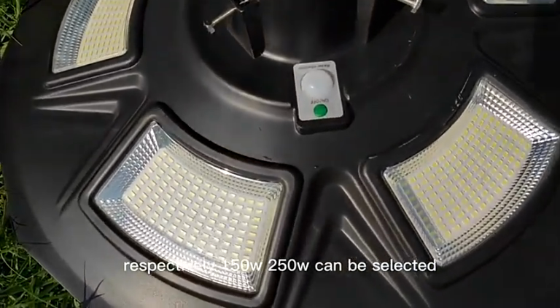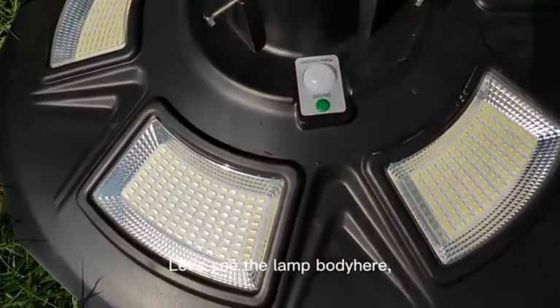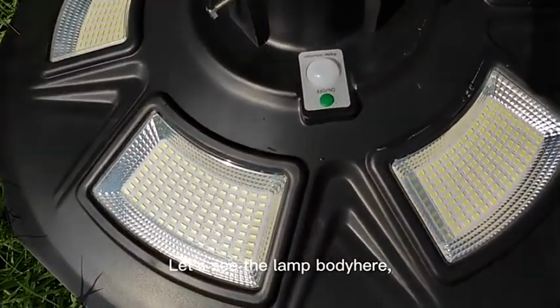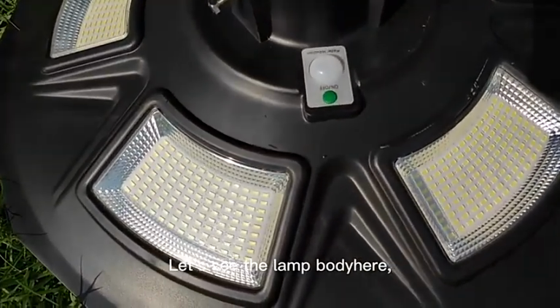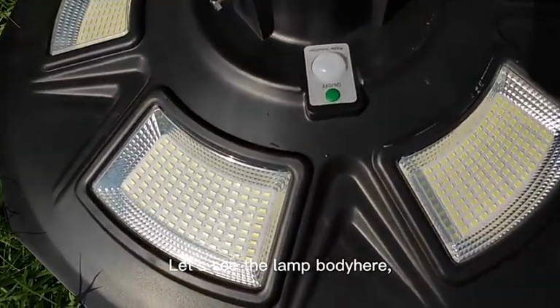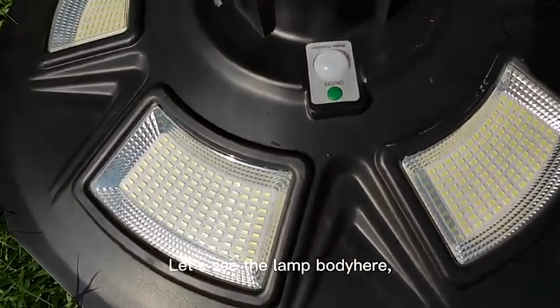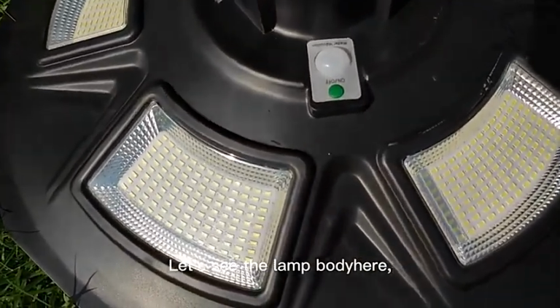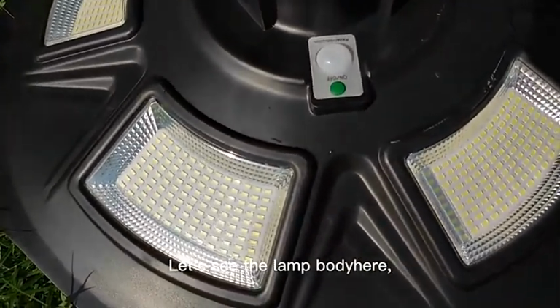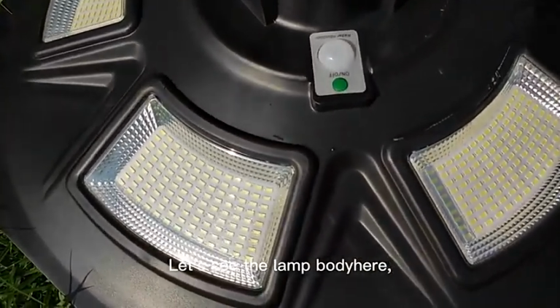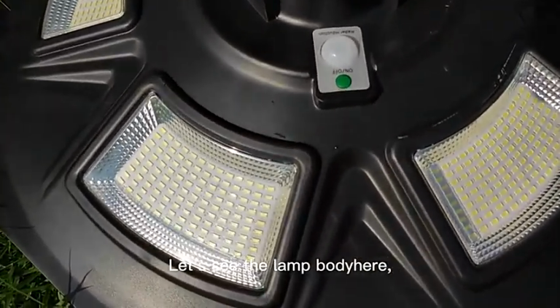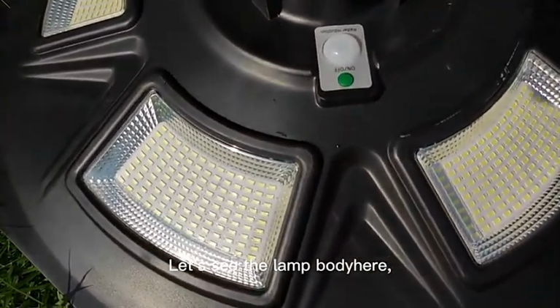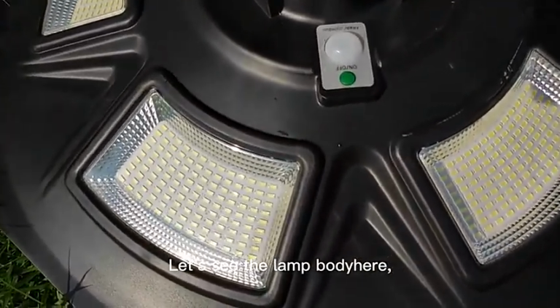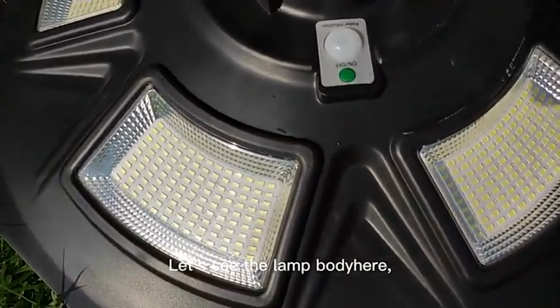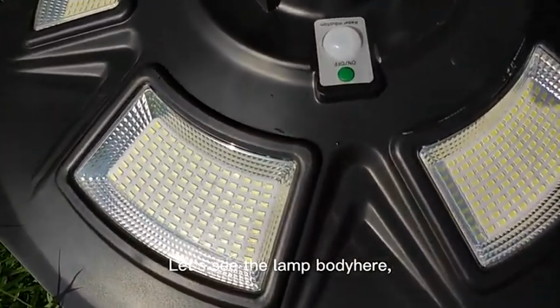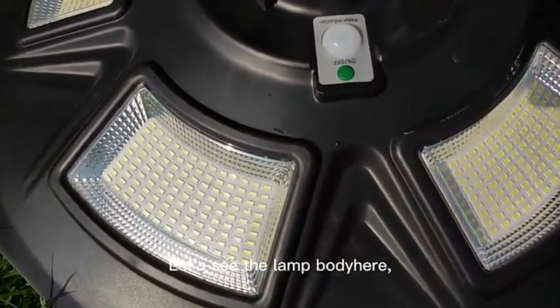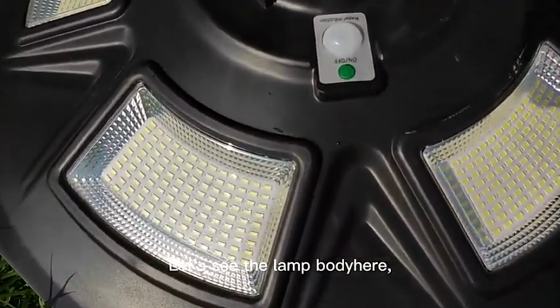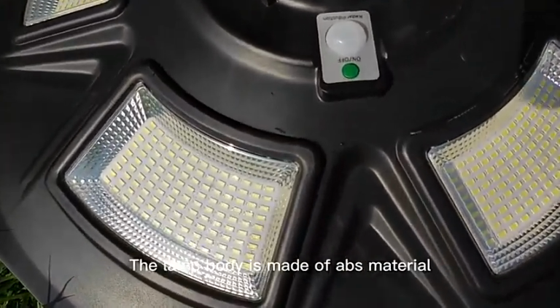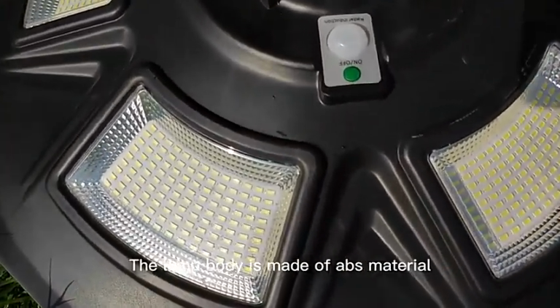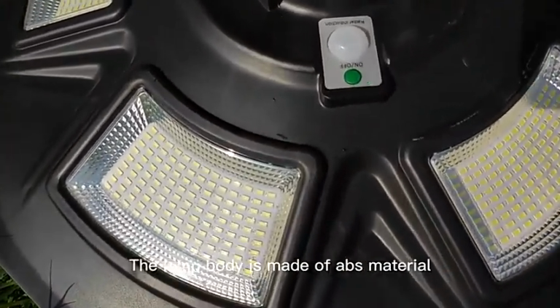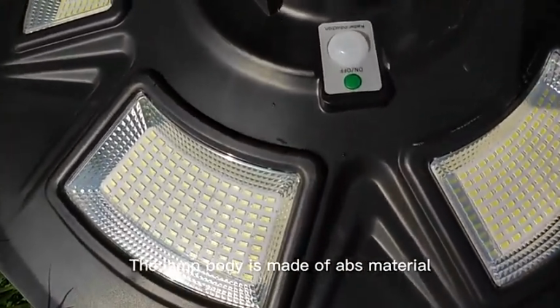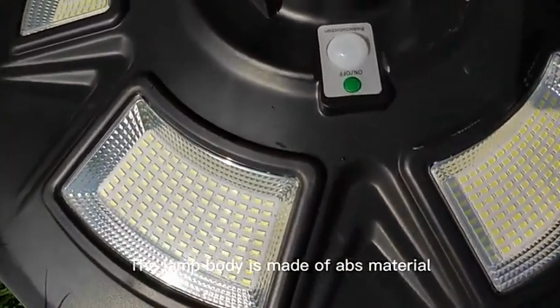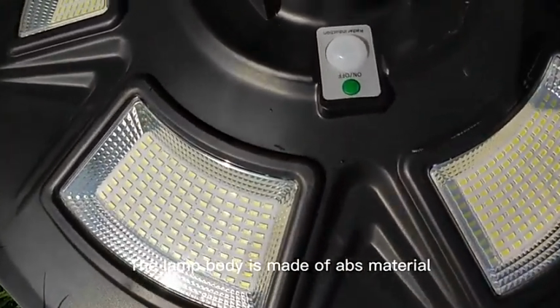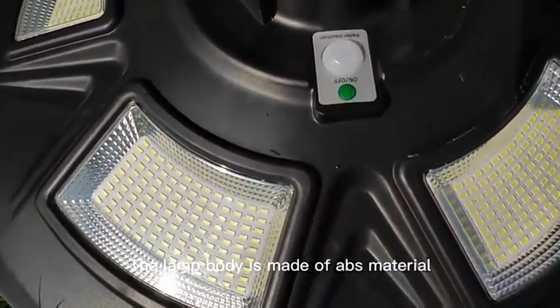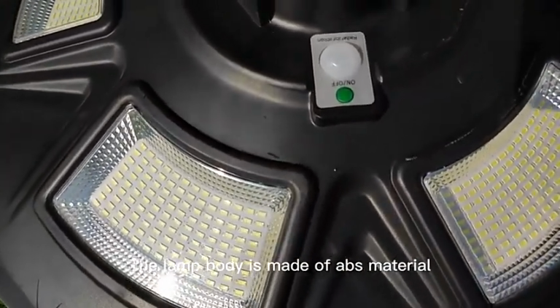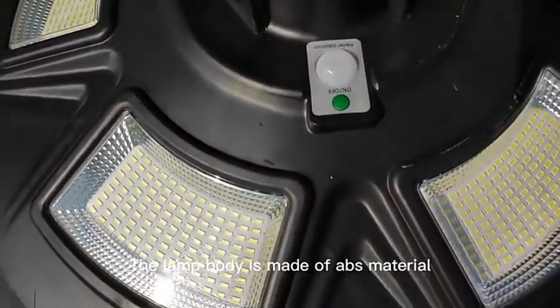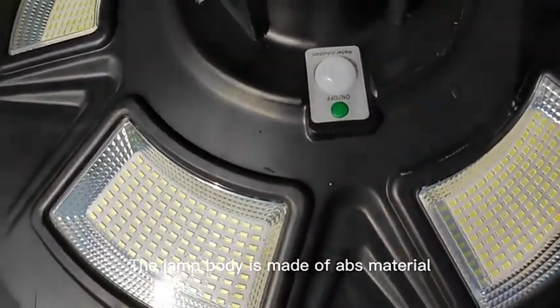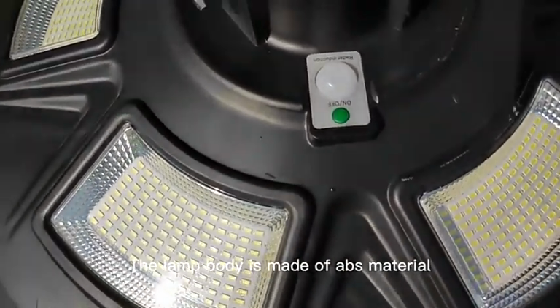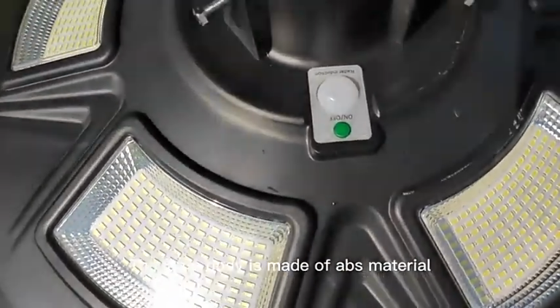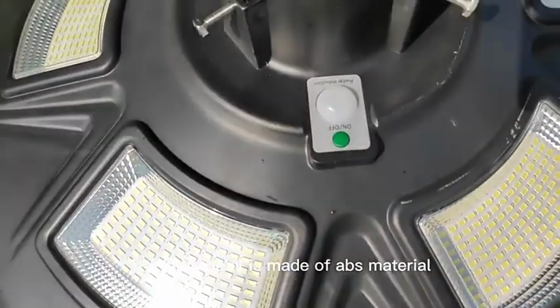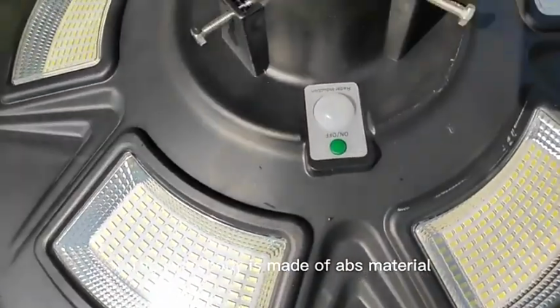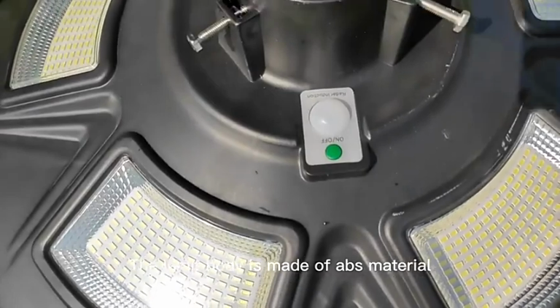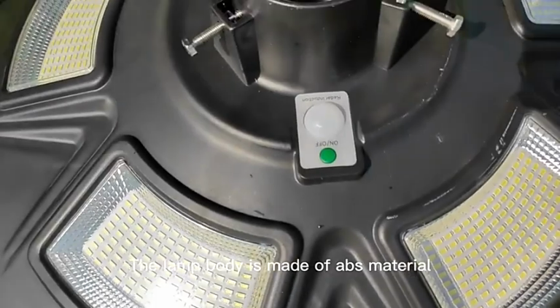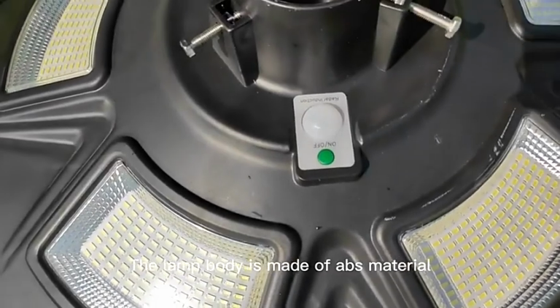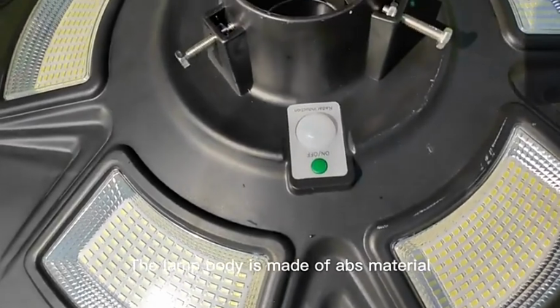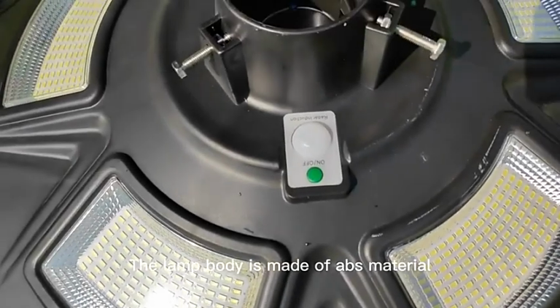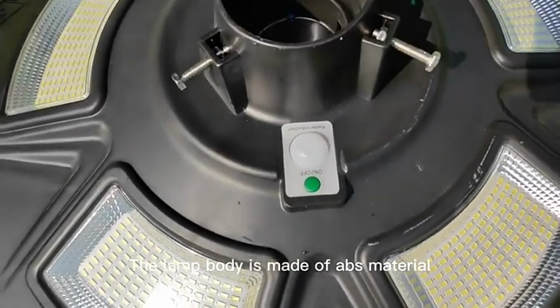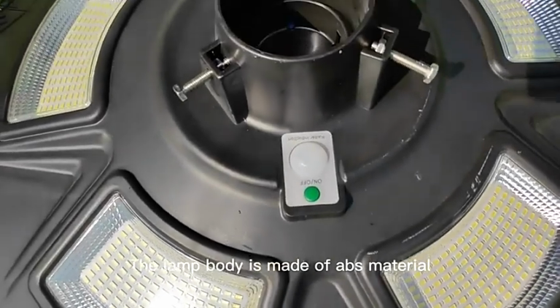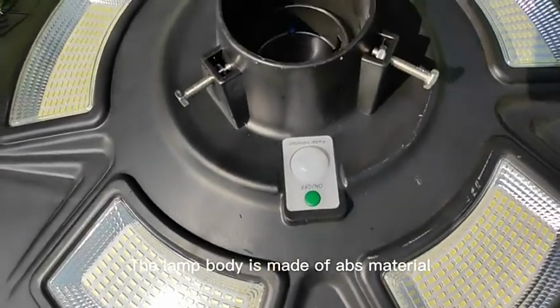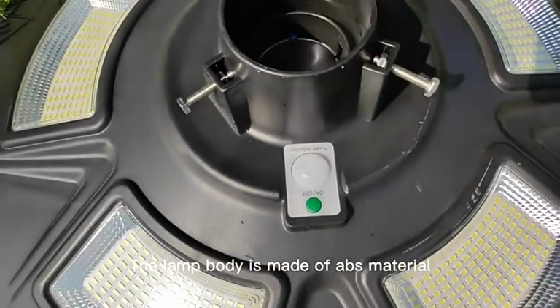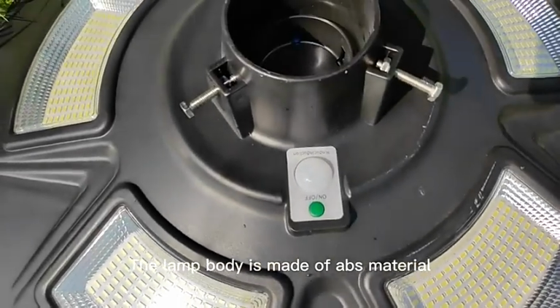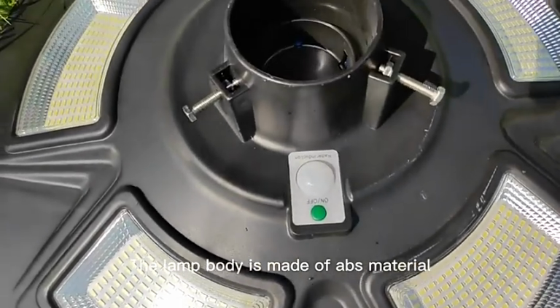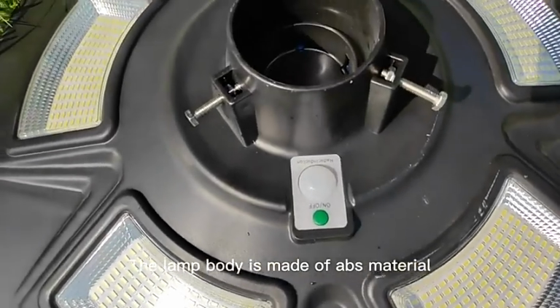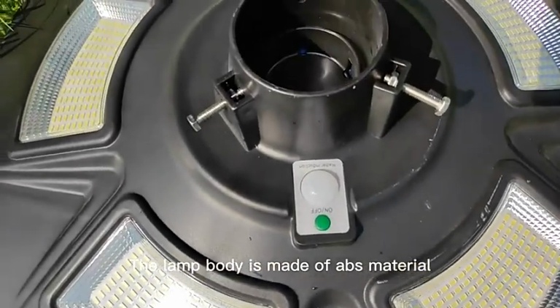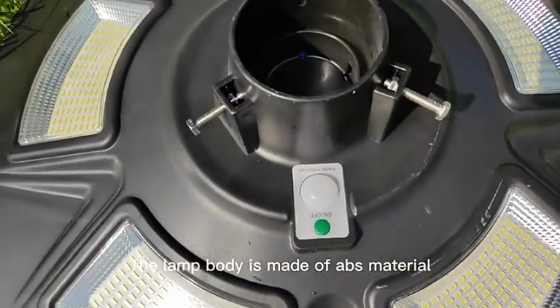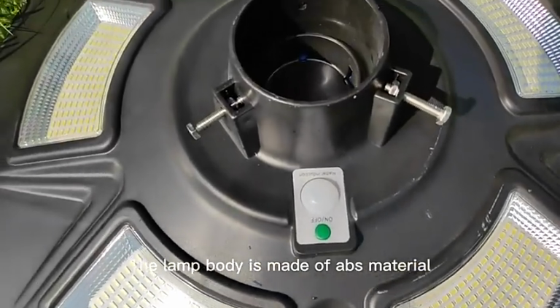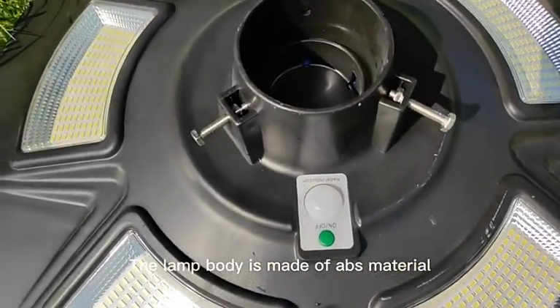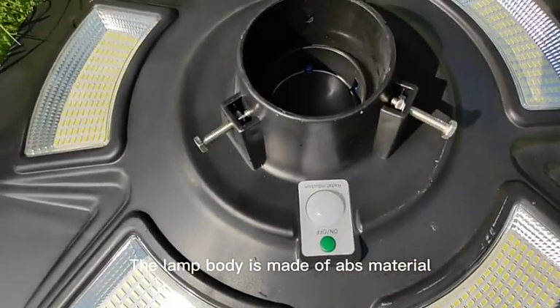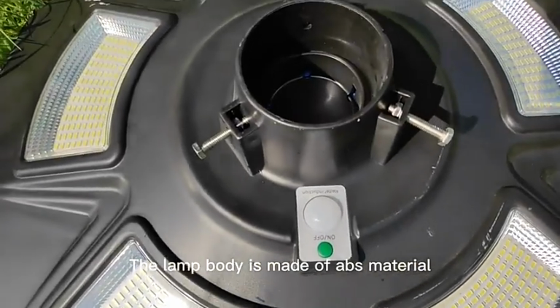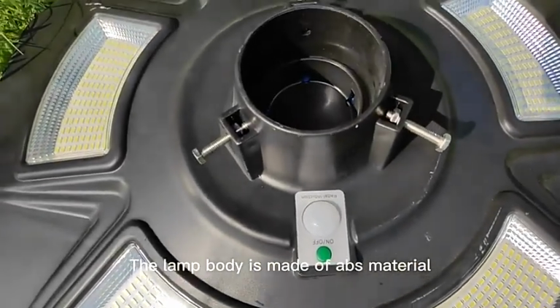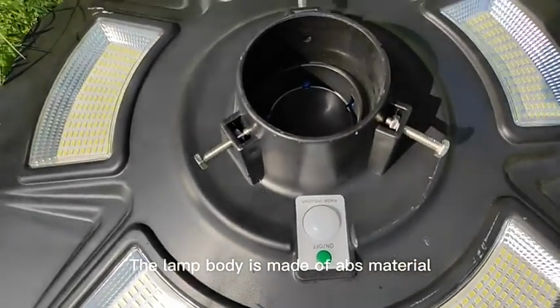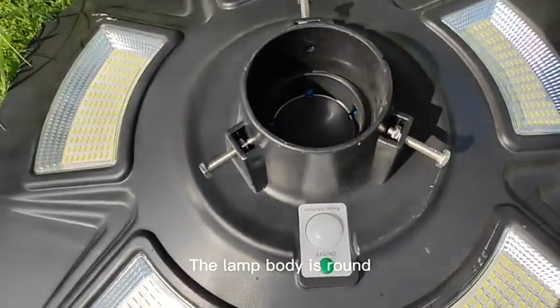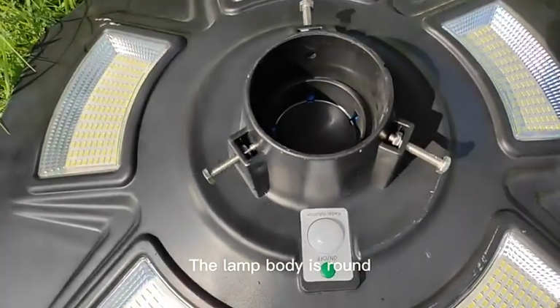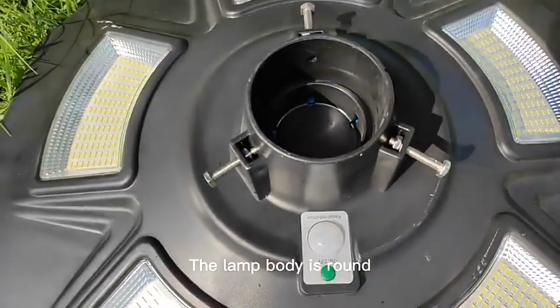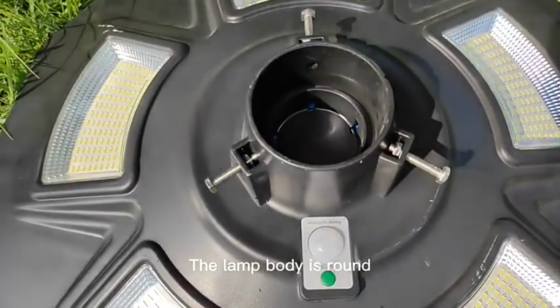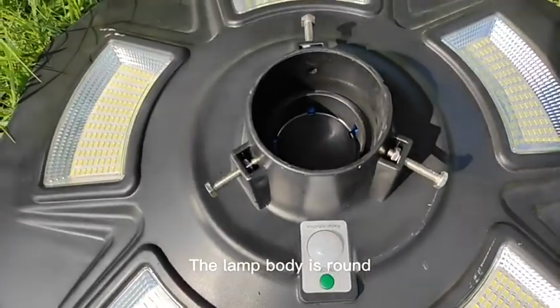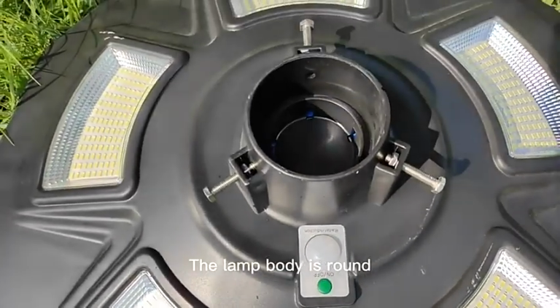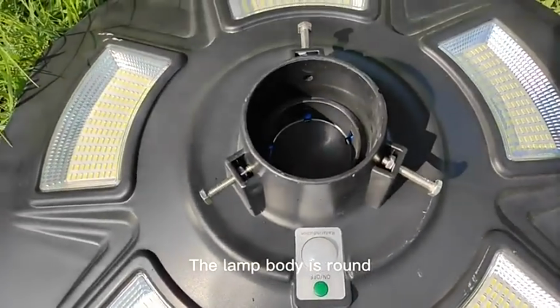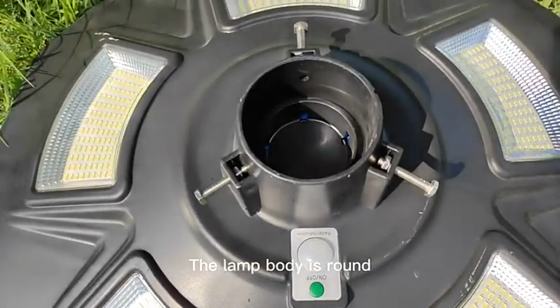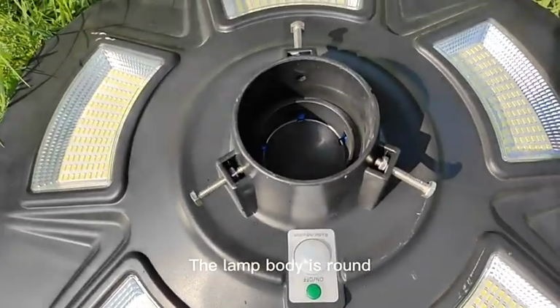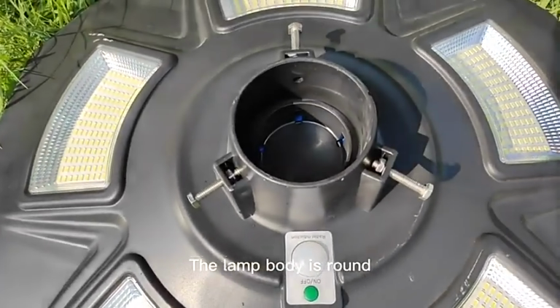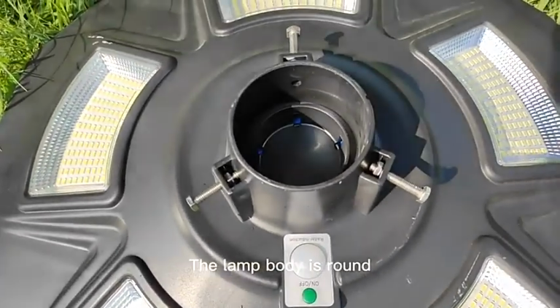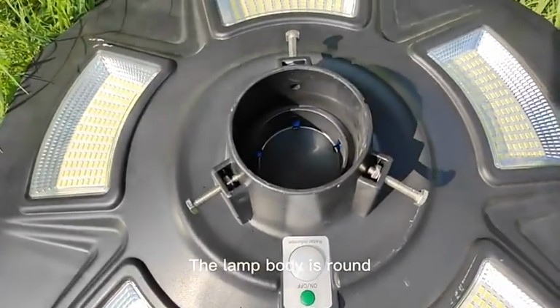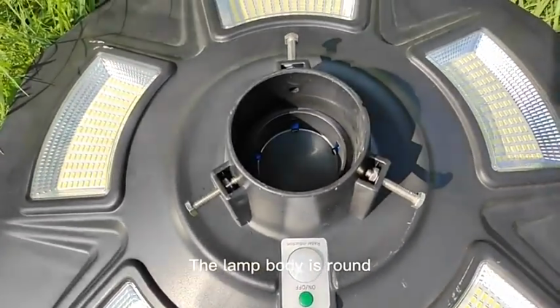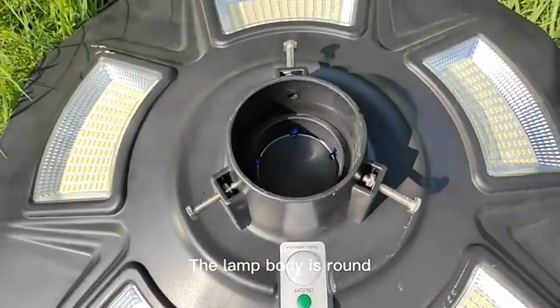Let's see the lamp body here. The lamp body is made of ABS material. The lamp body is solid.